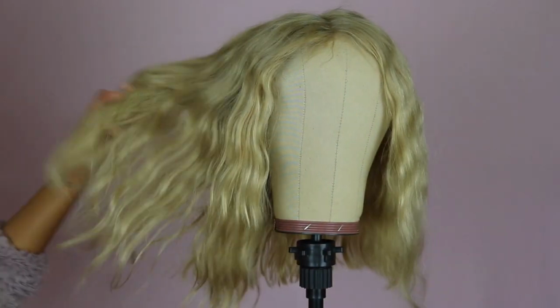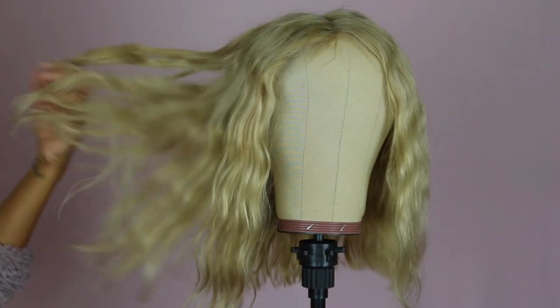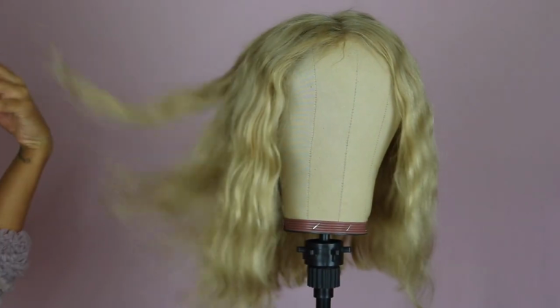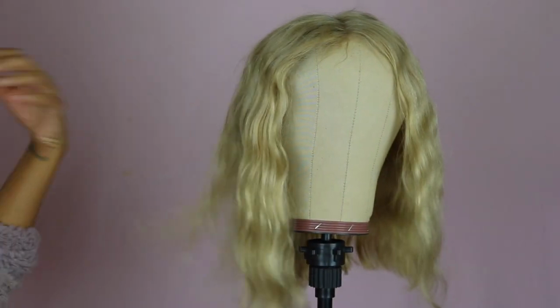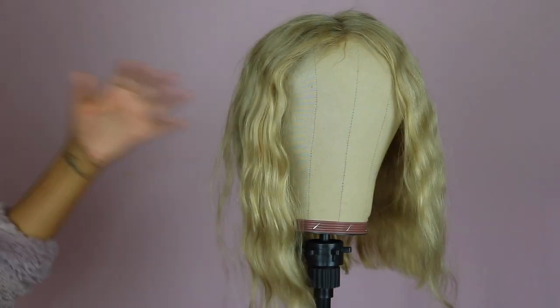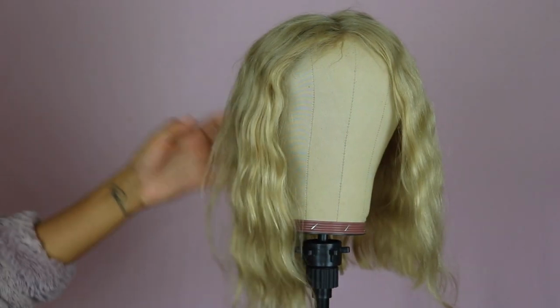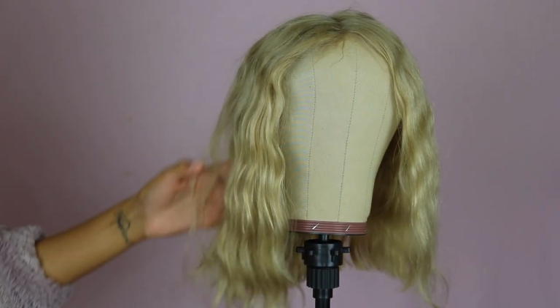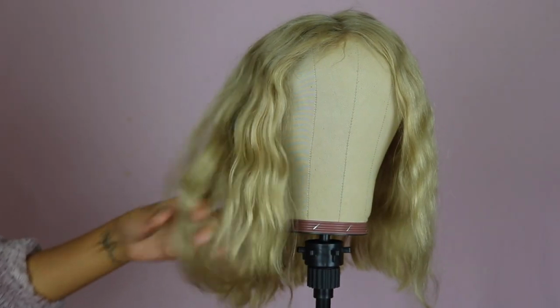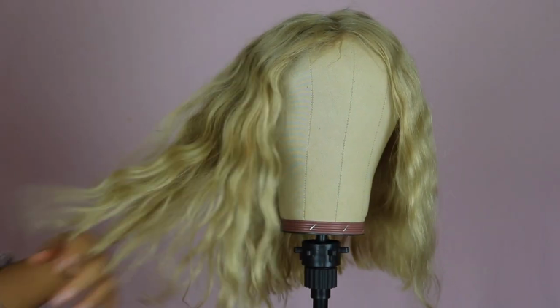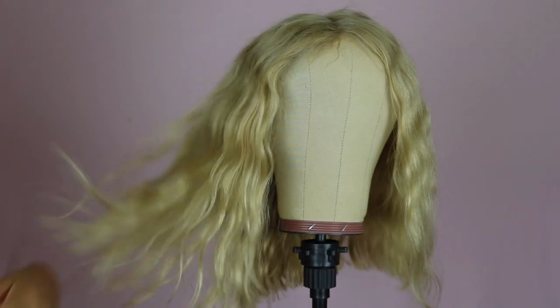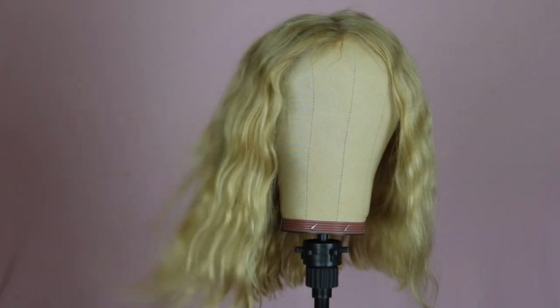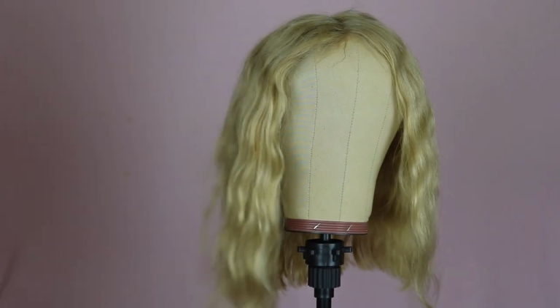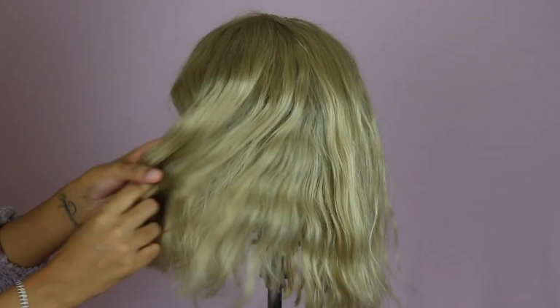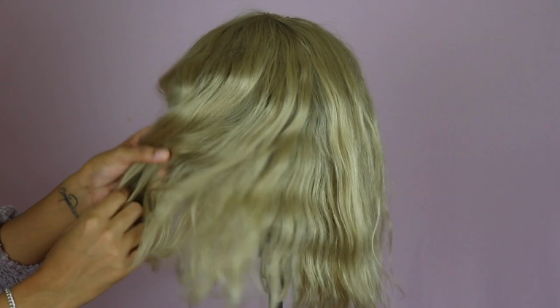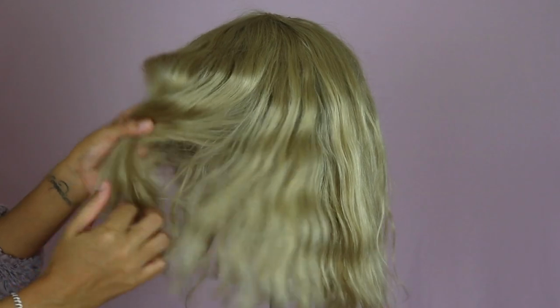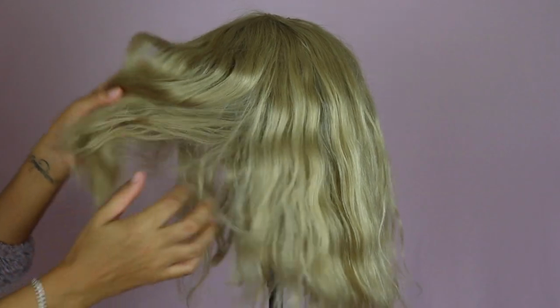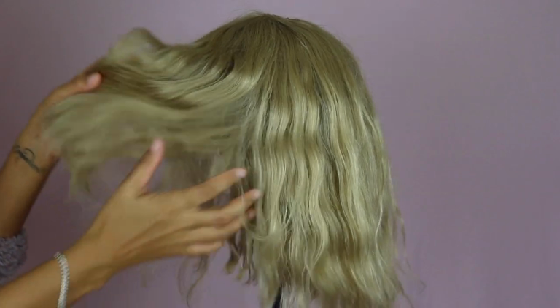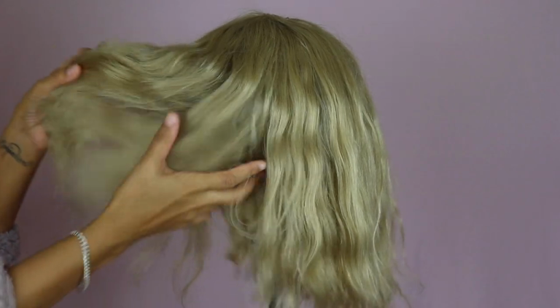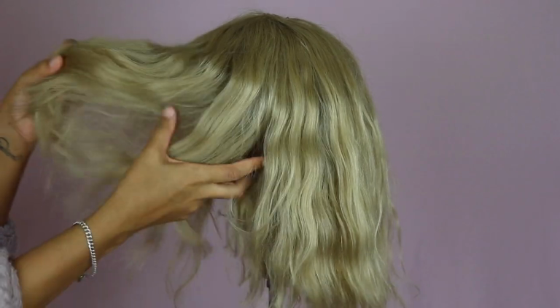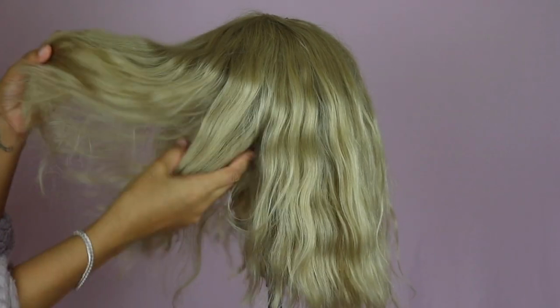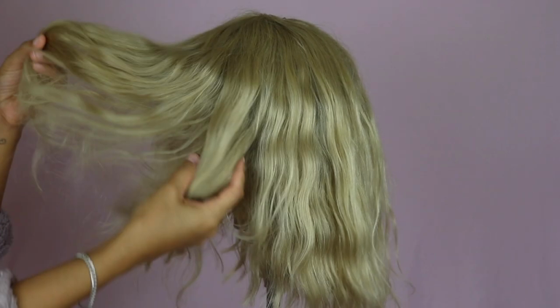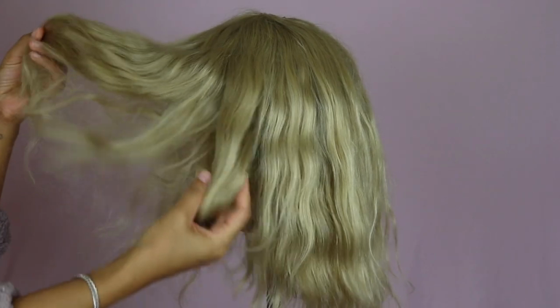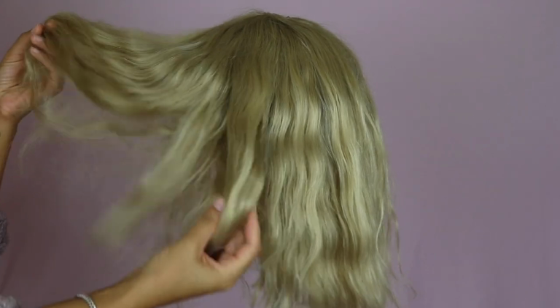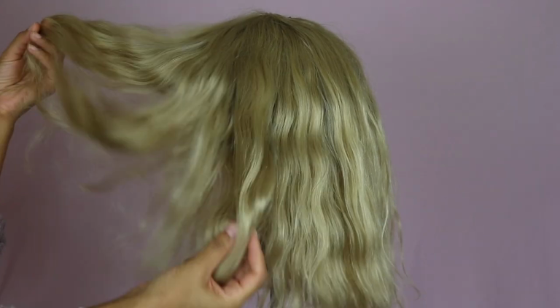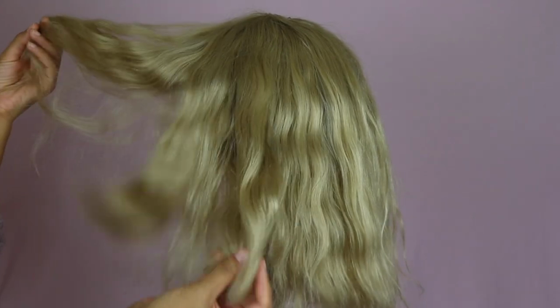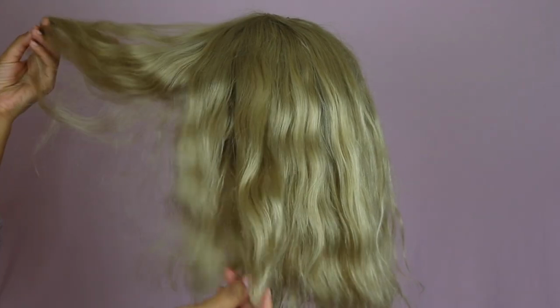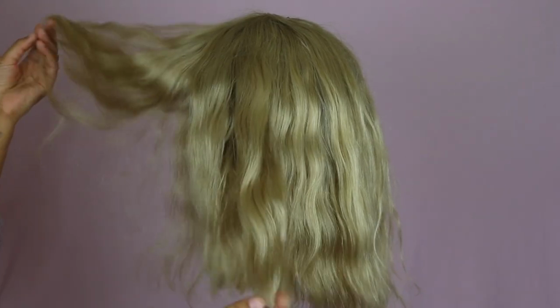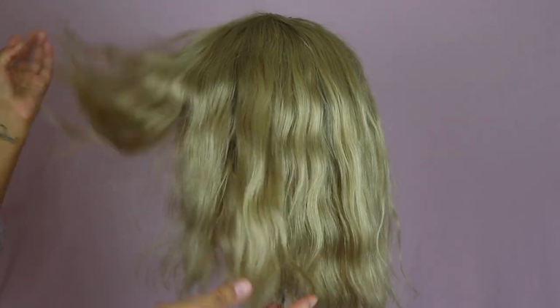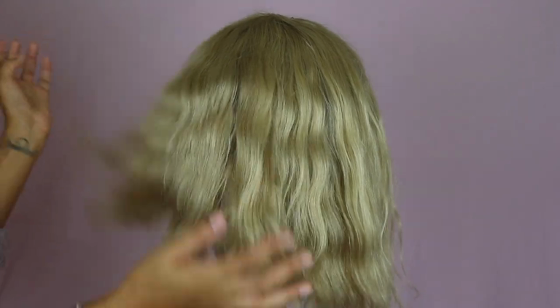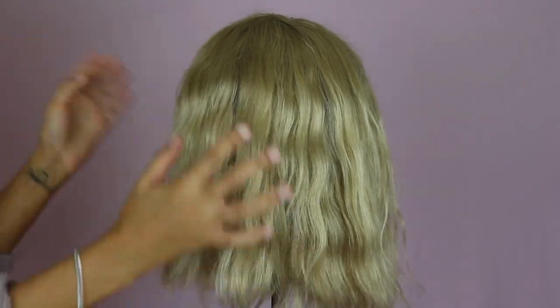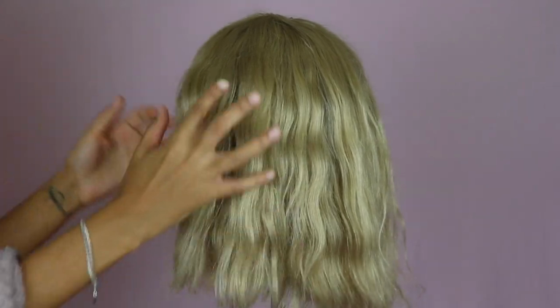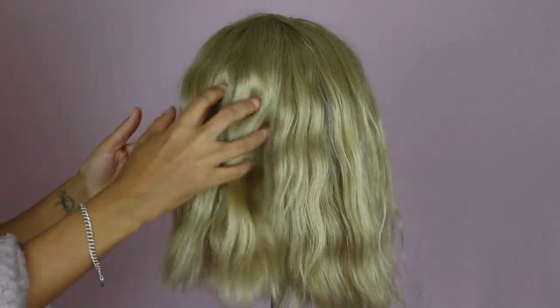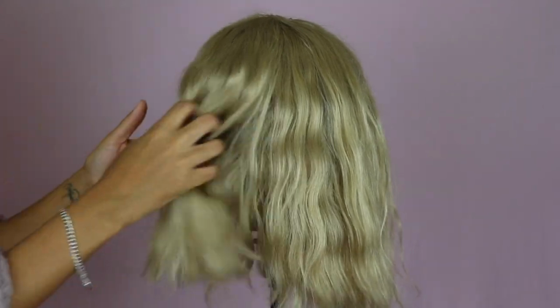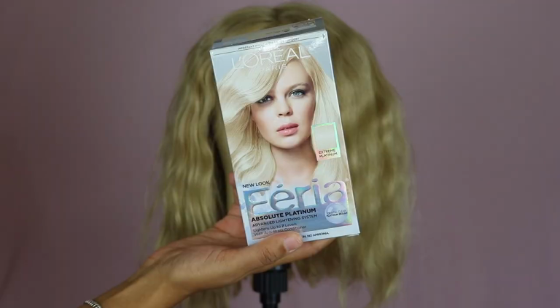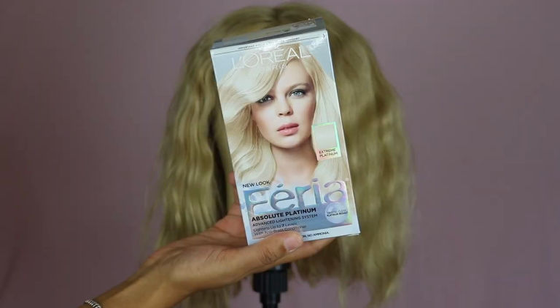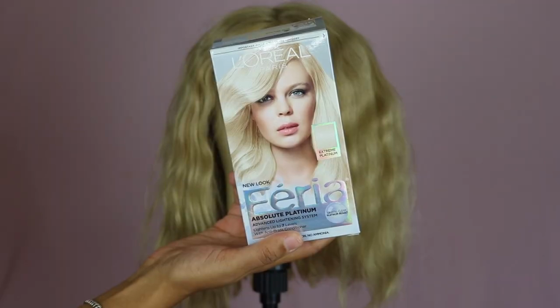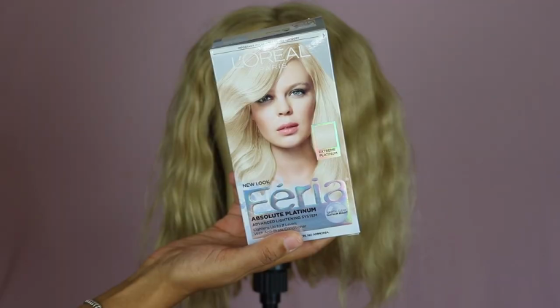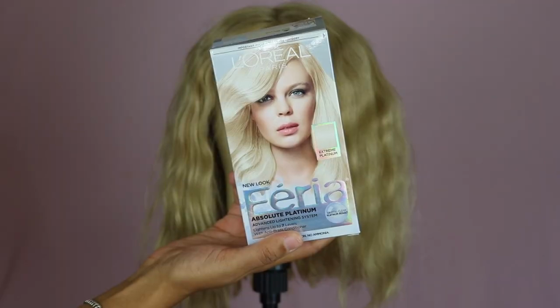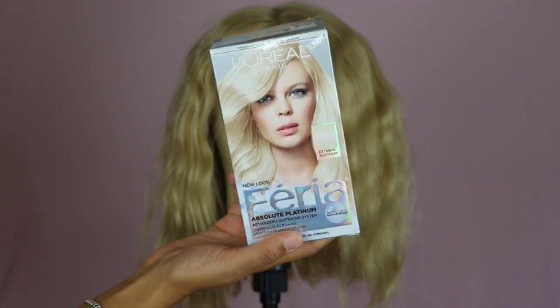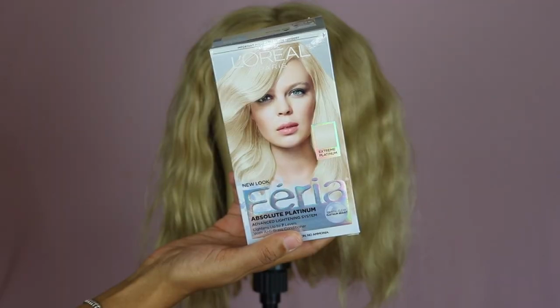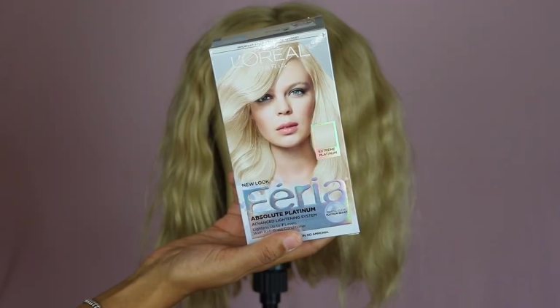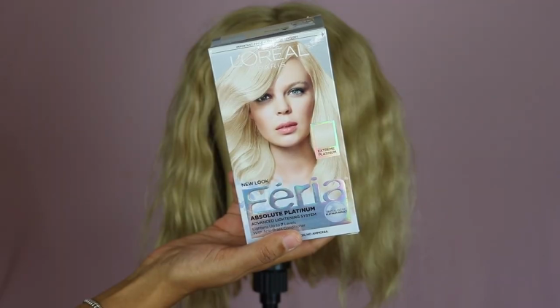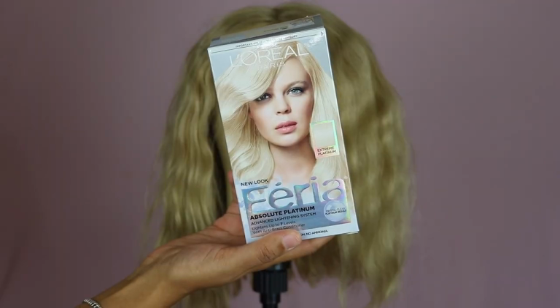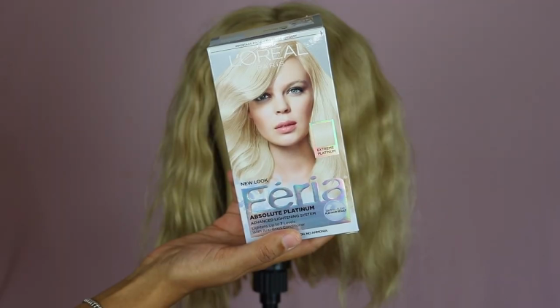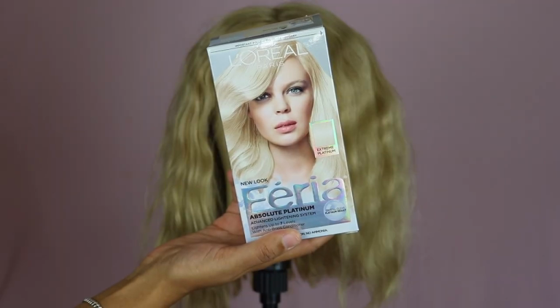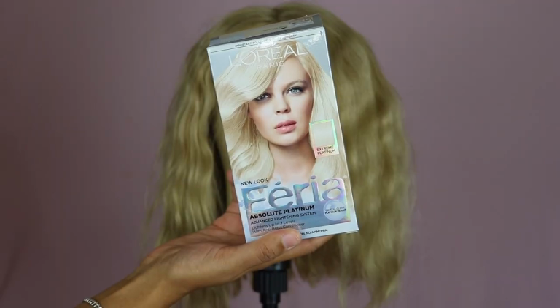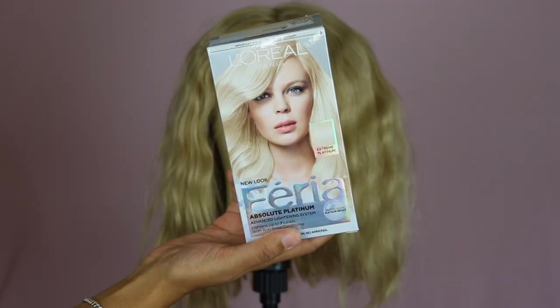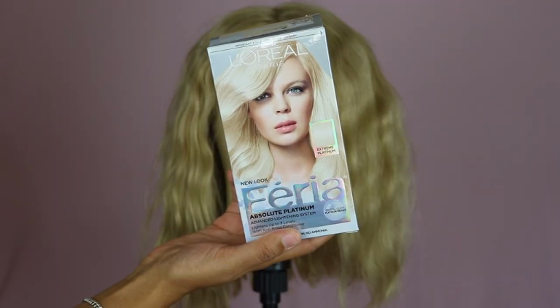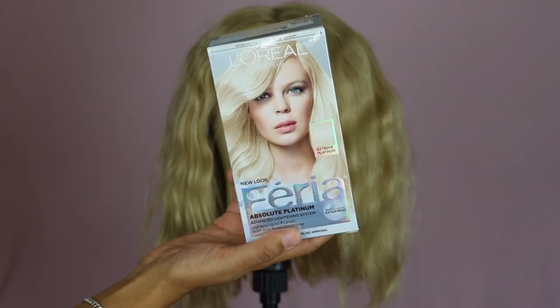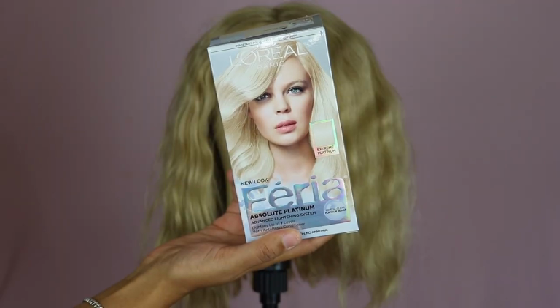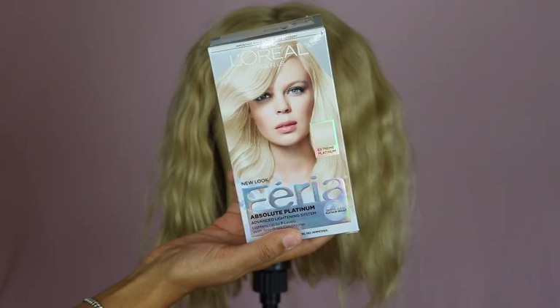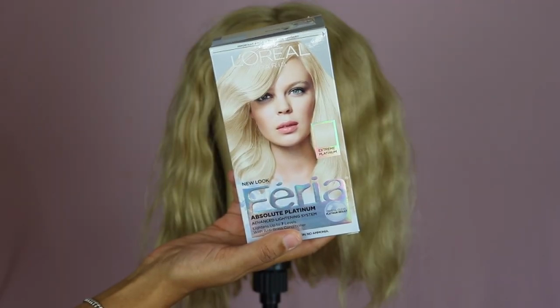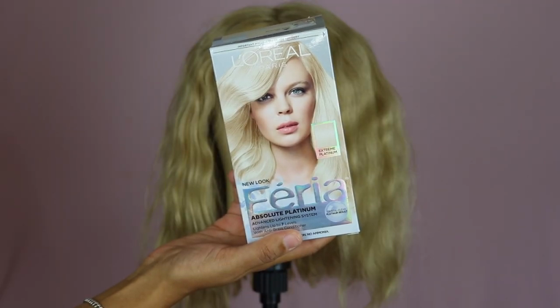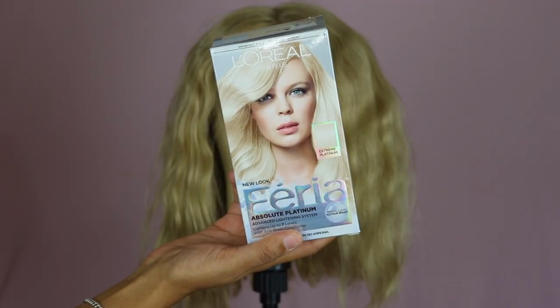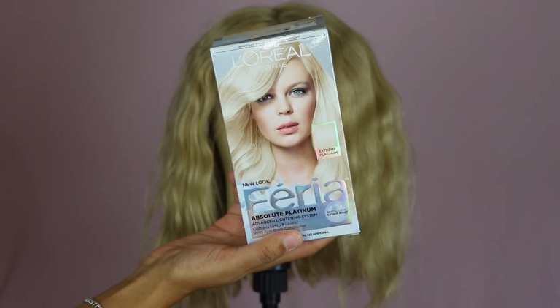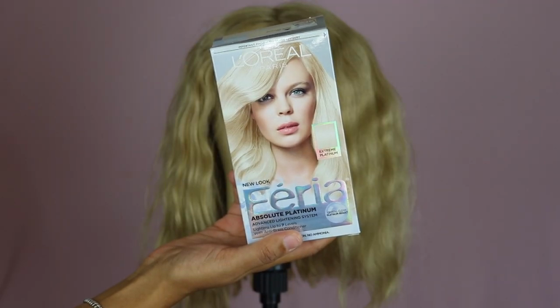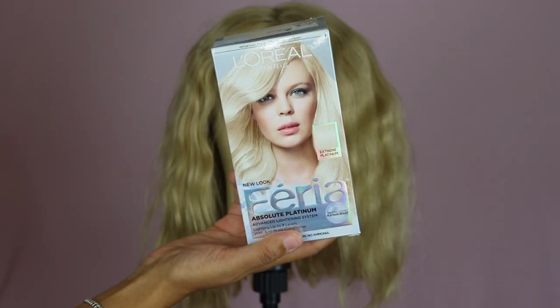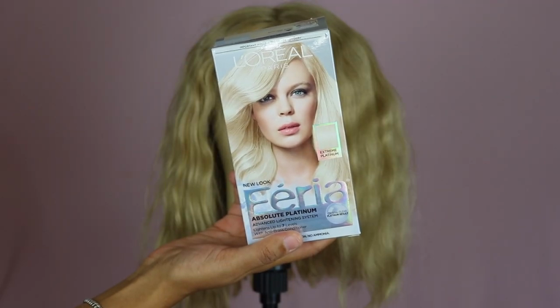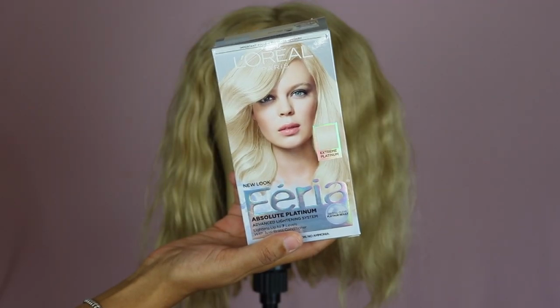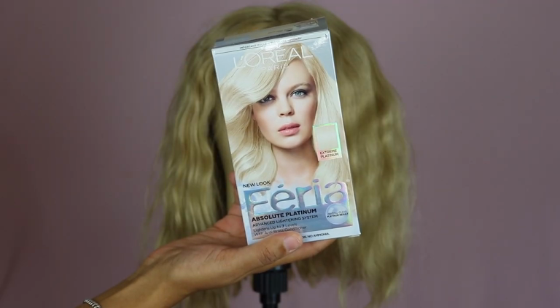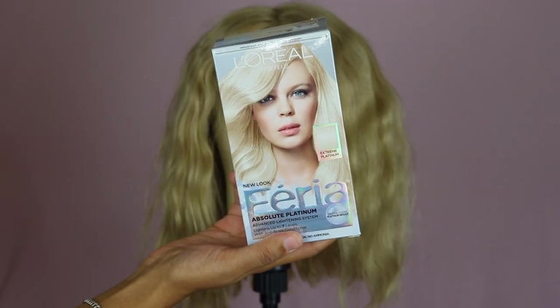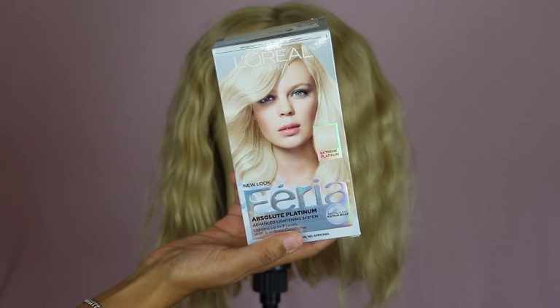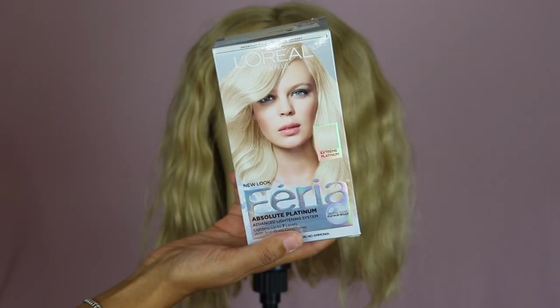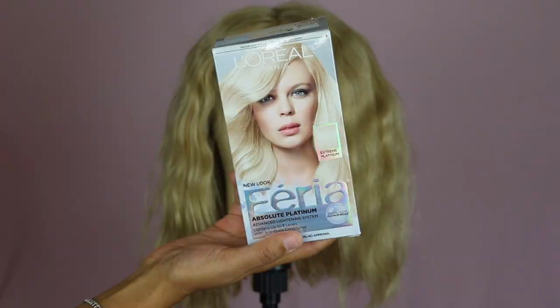So this is how the wig started out. As you can see, it's not terrible but it does just look a little bit dull and it's just not as bright anymore.